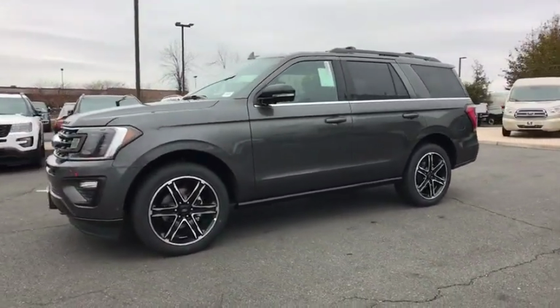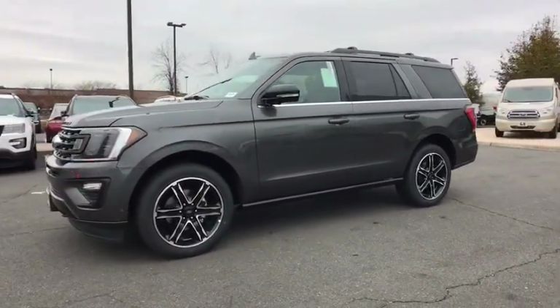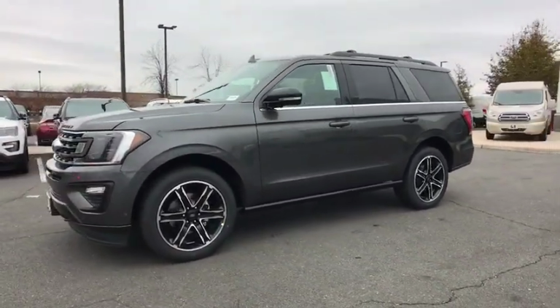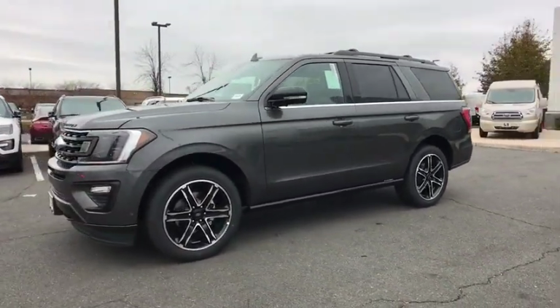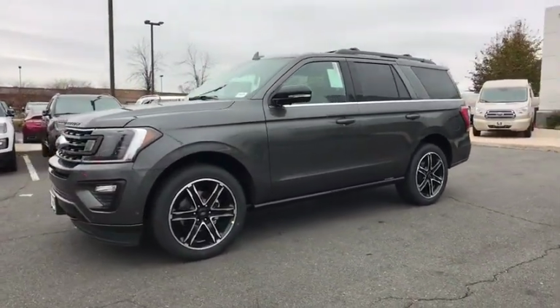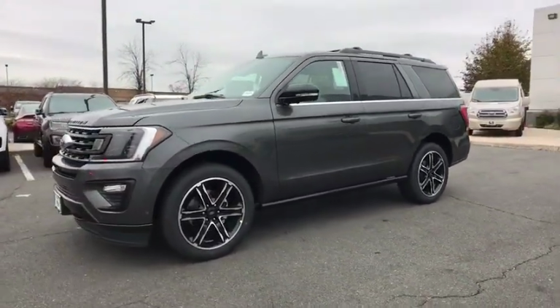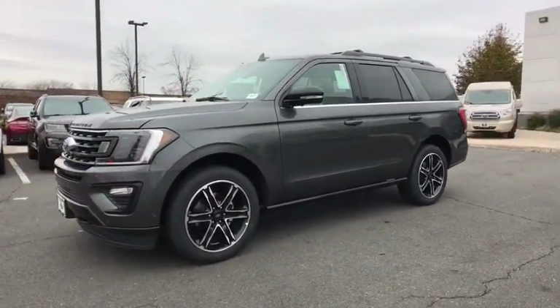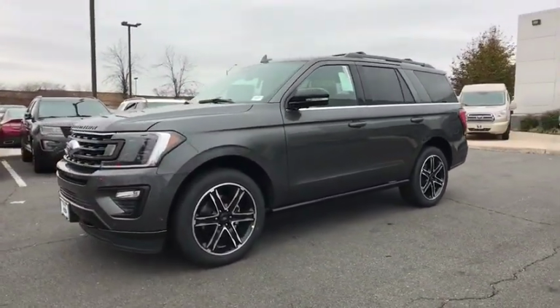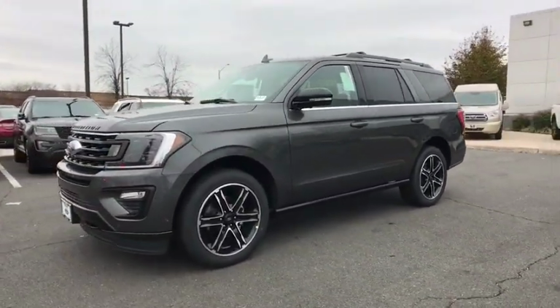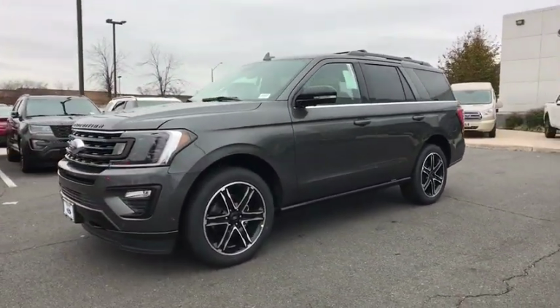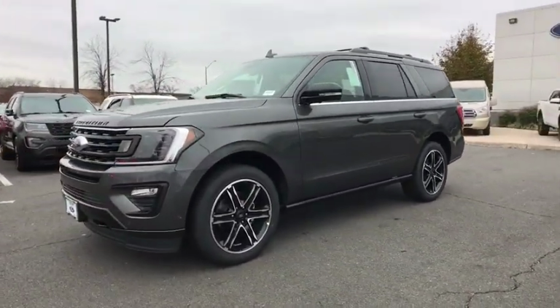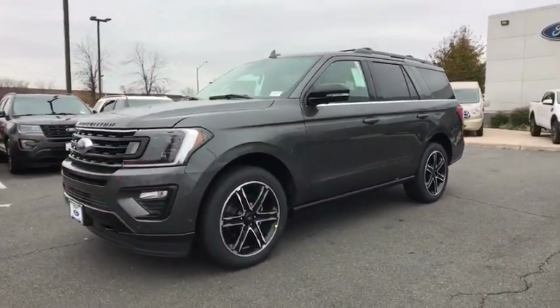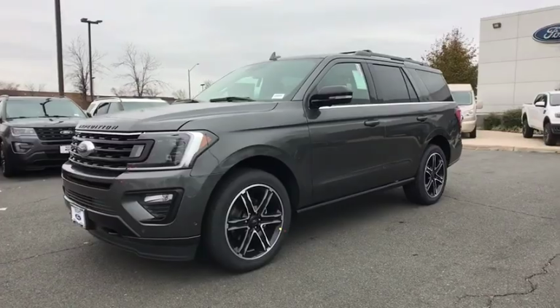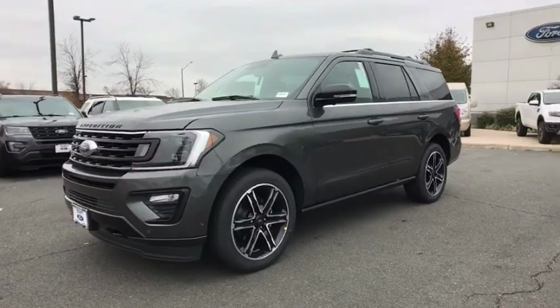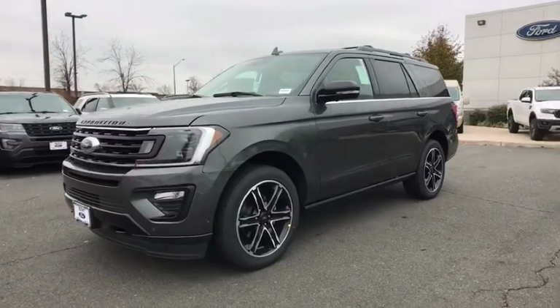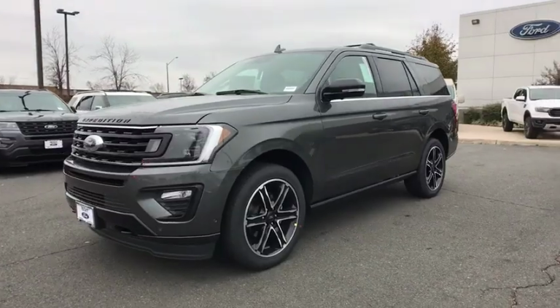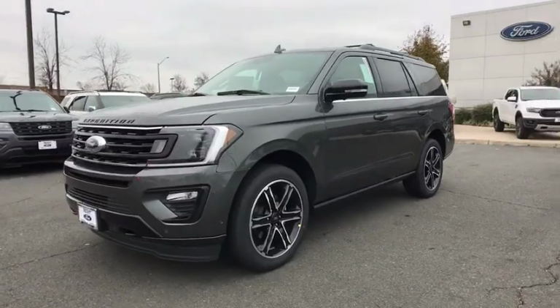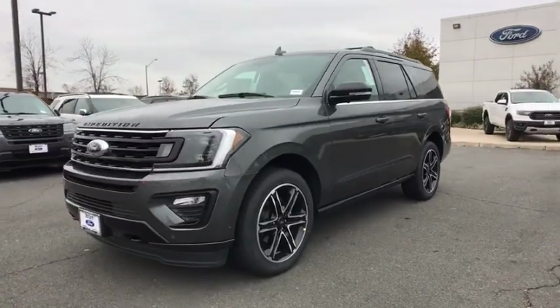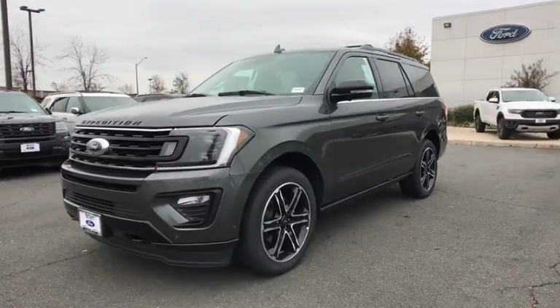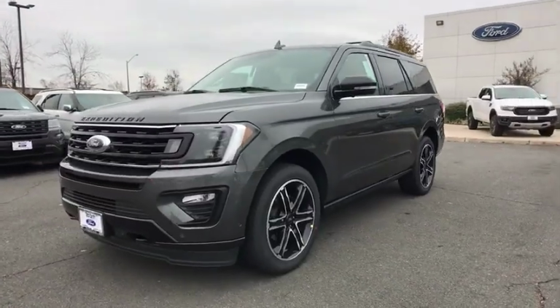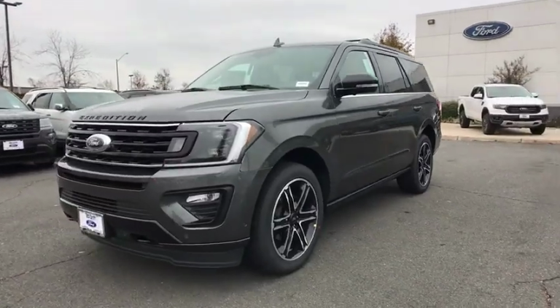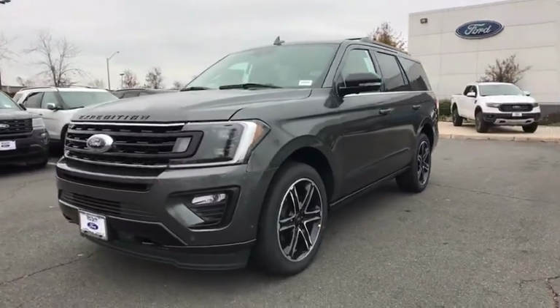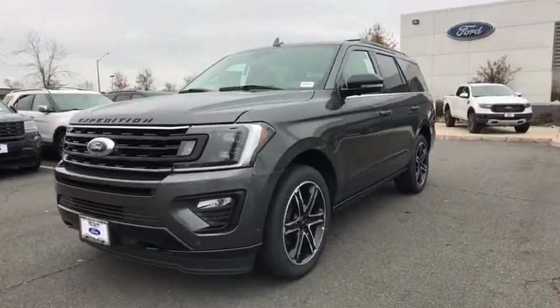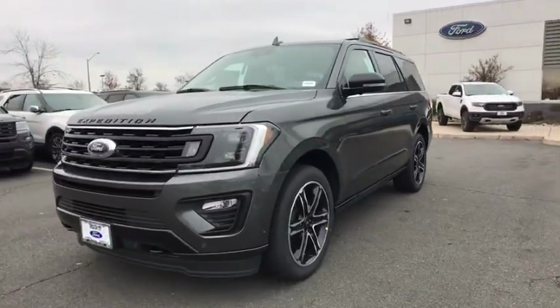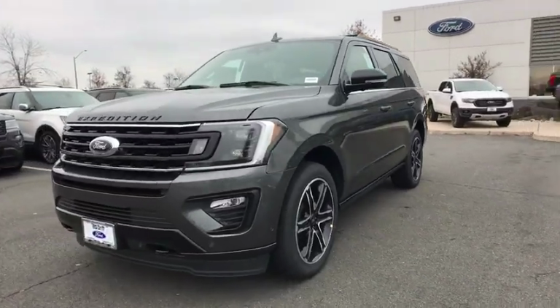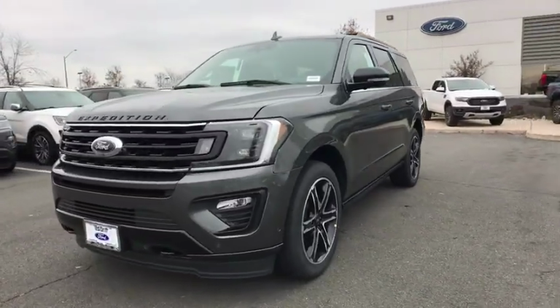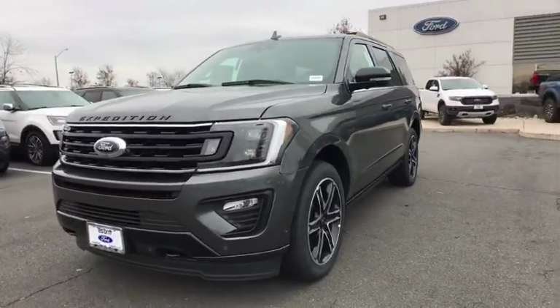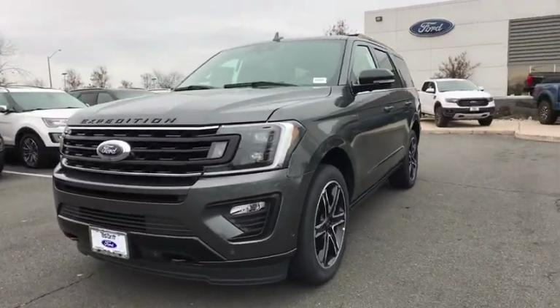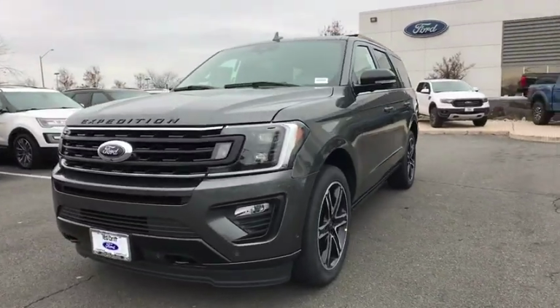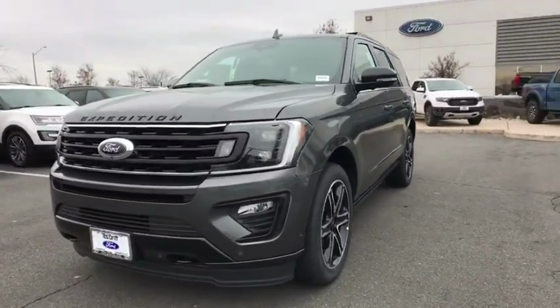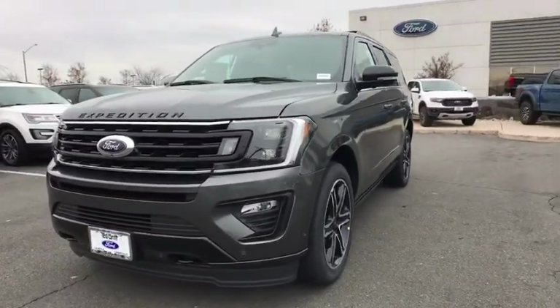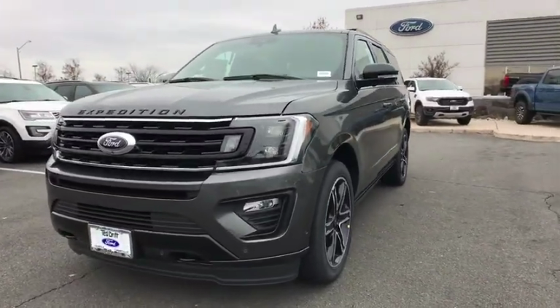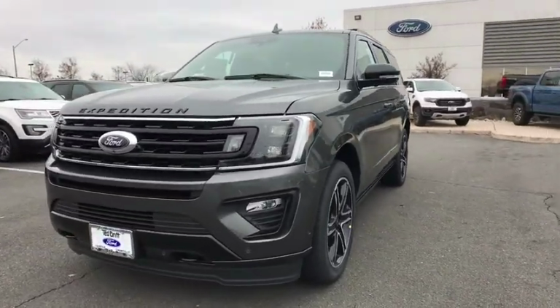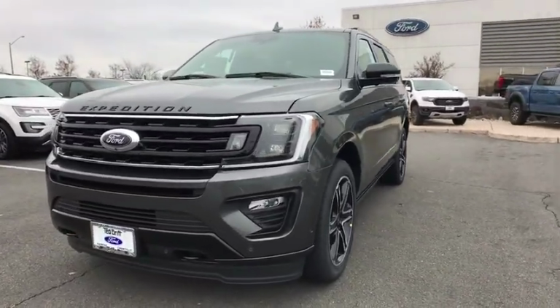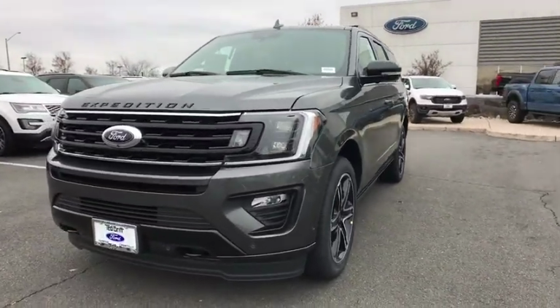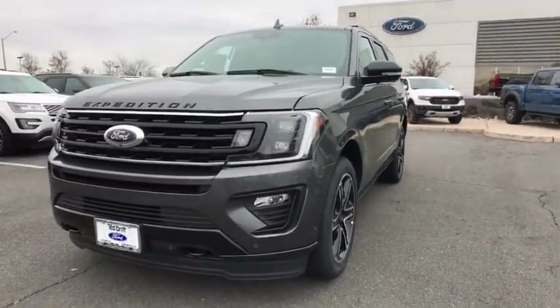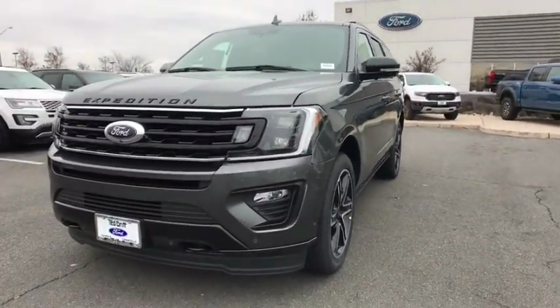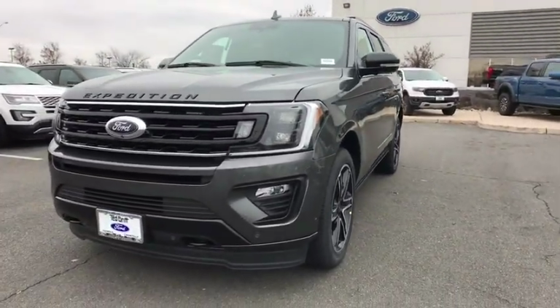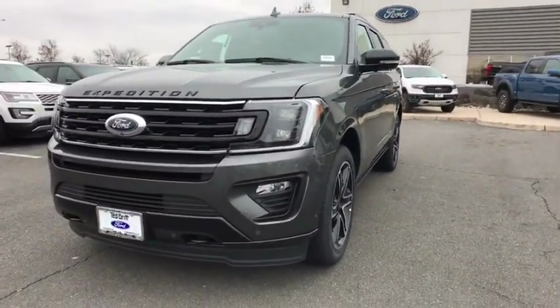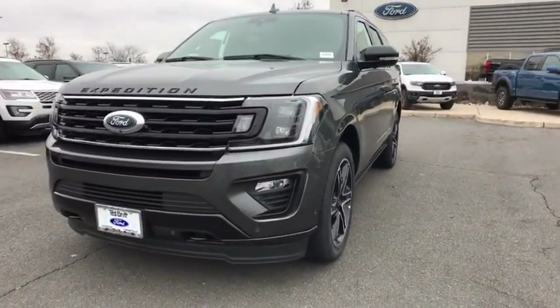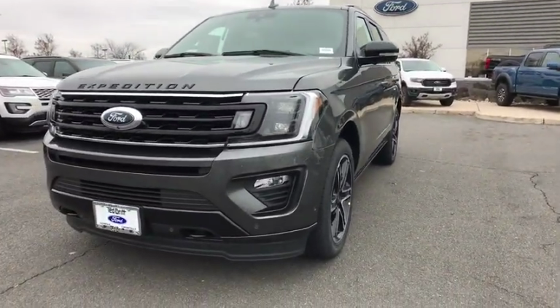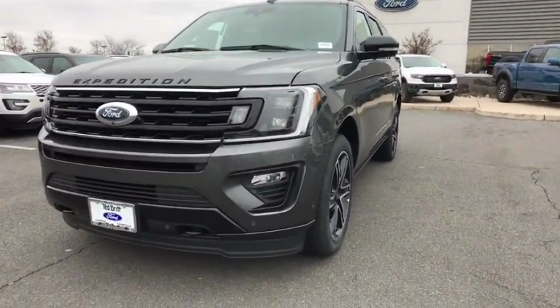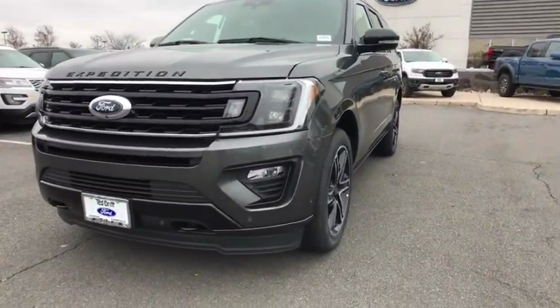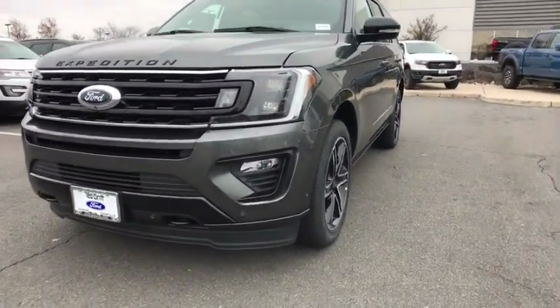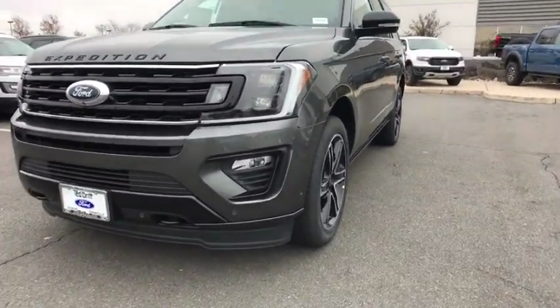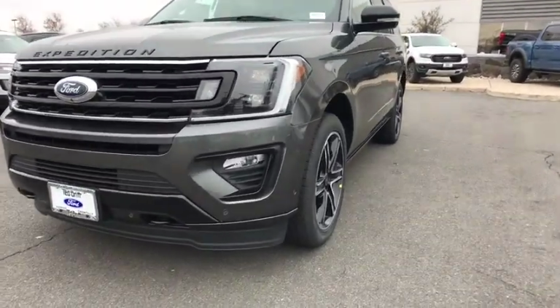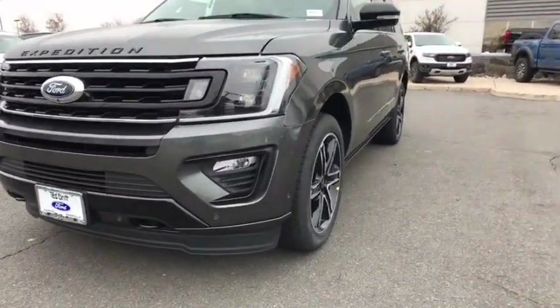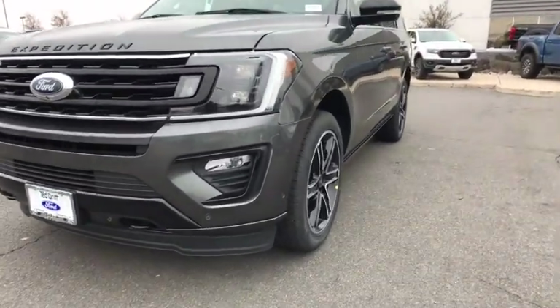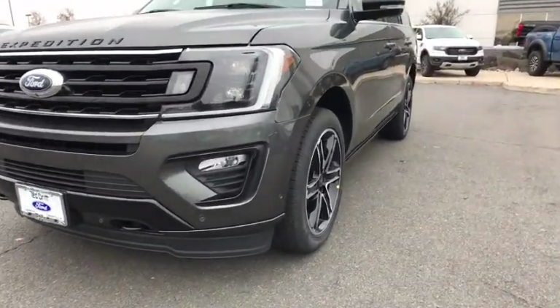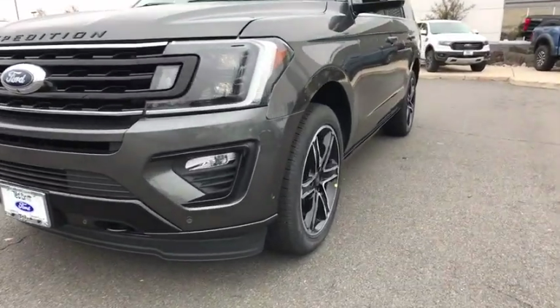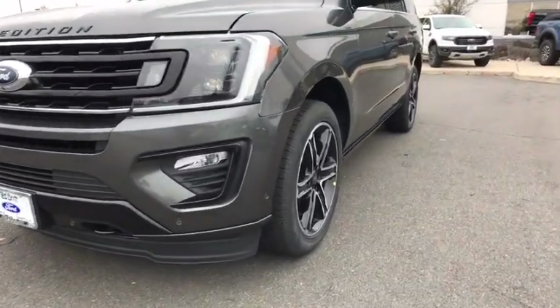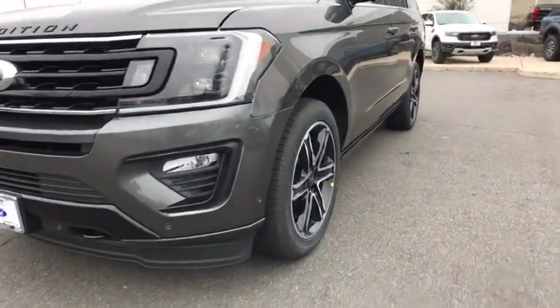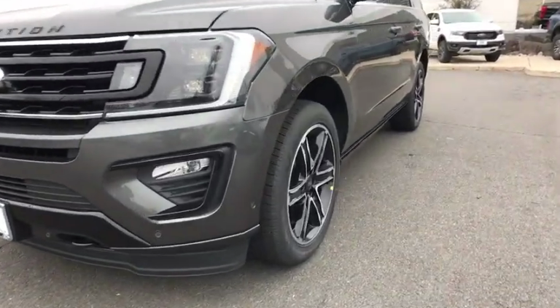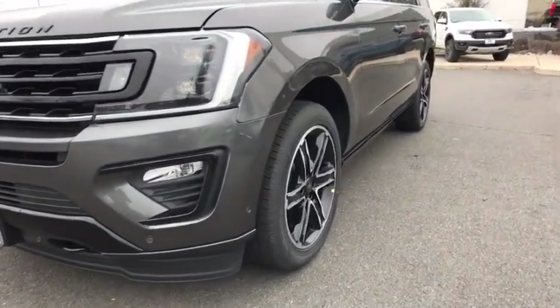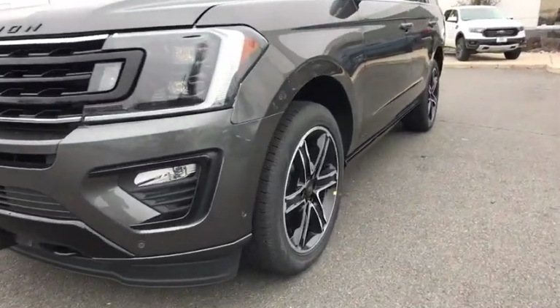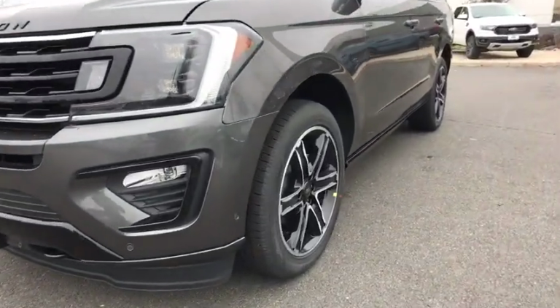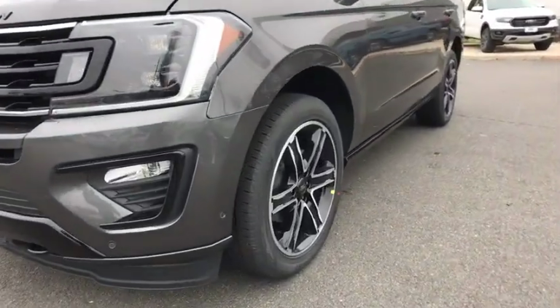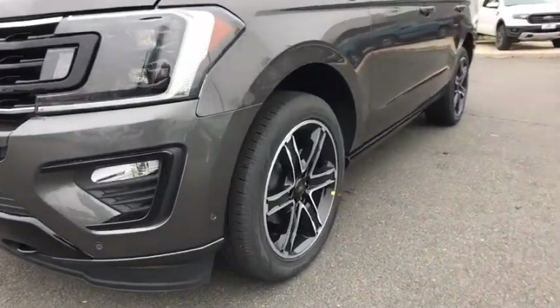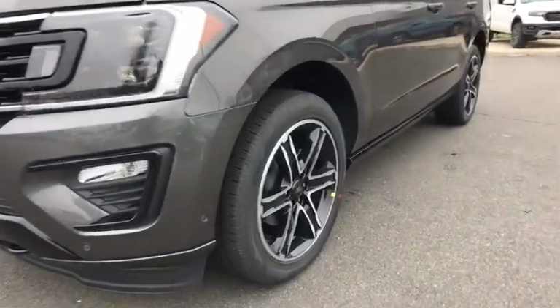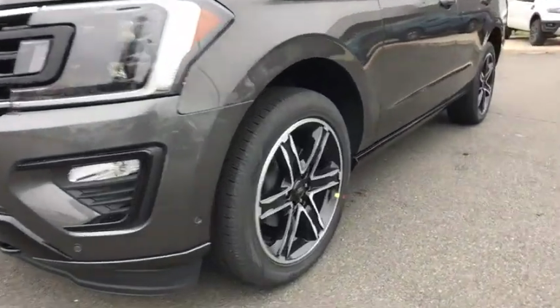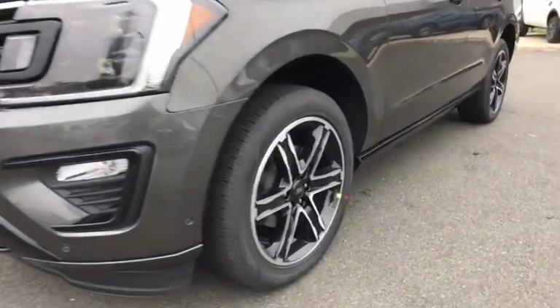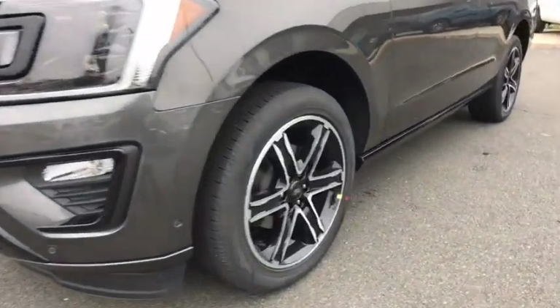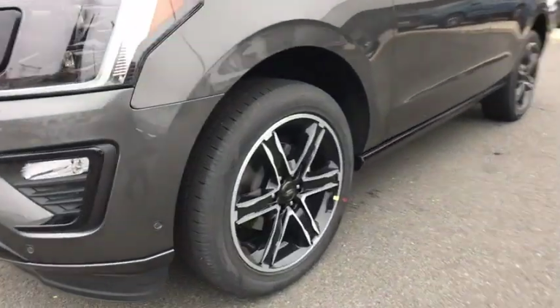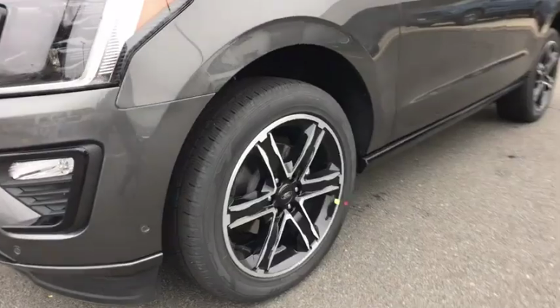Power windows. Compass. Remote keyless entry. Sirius satellite radio. Wouldn't you look great in this vehicle?